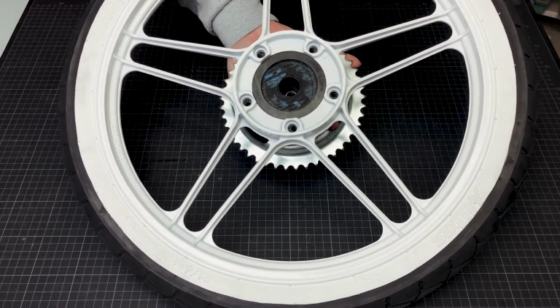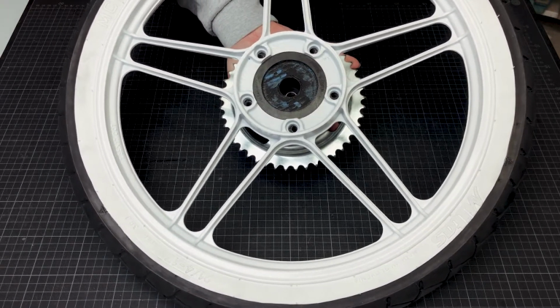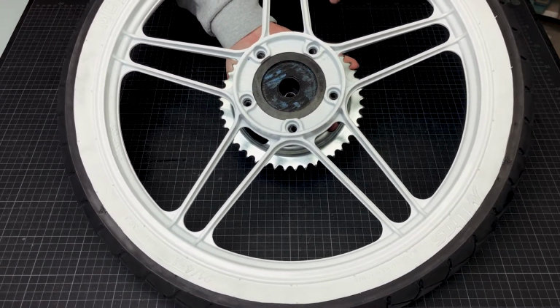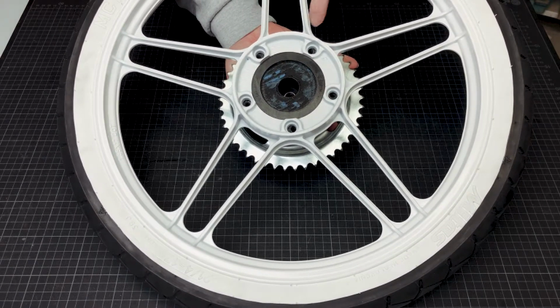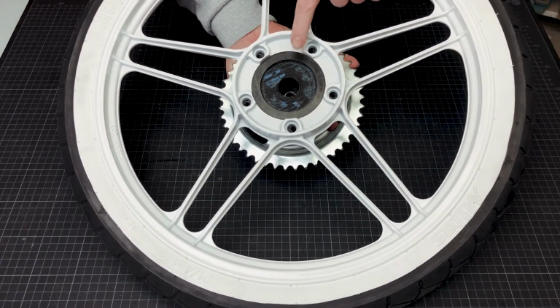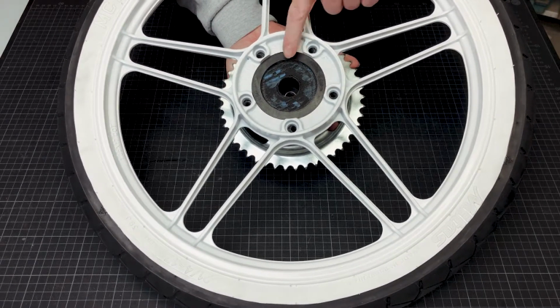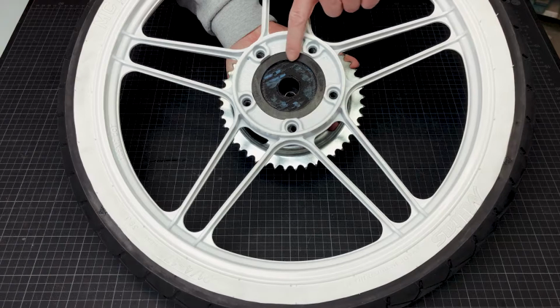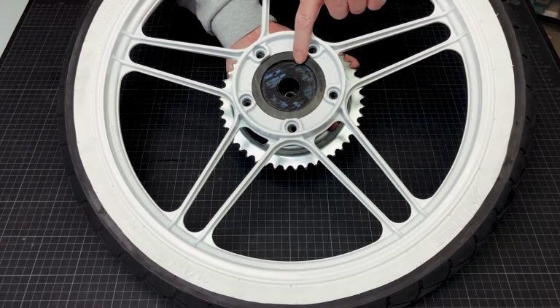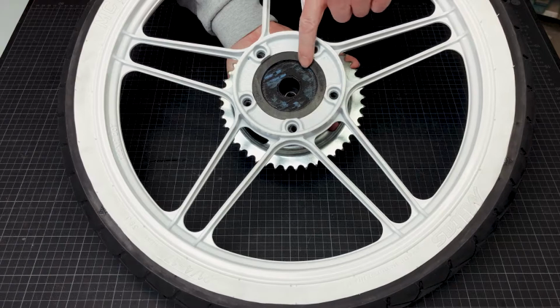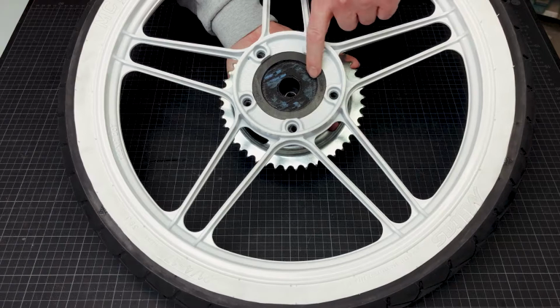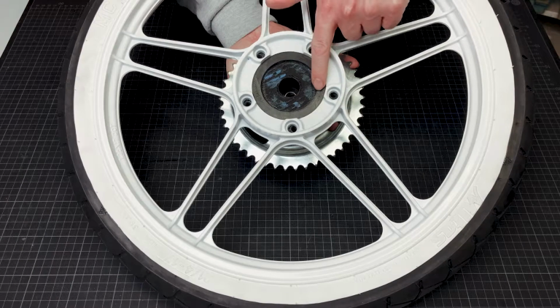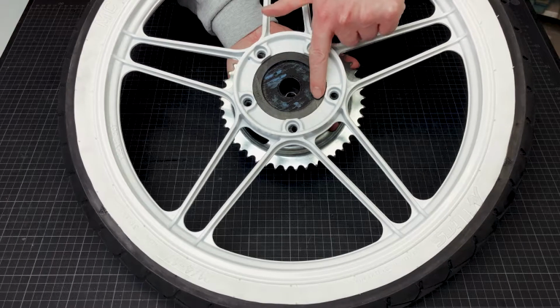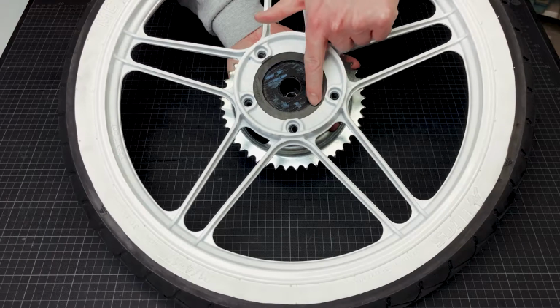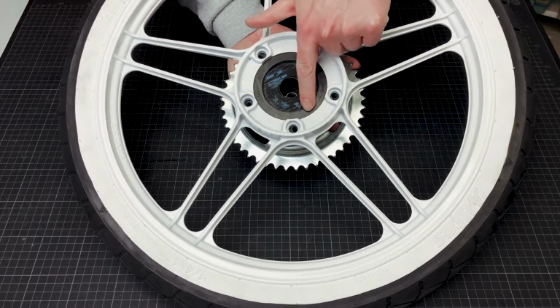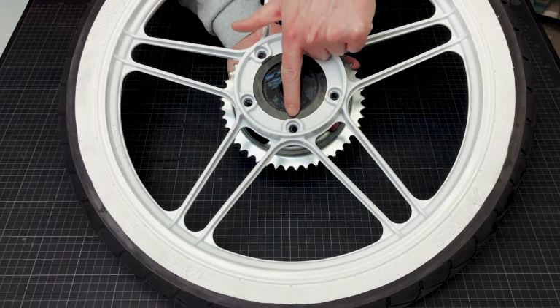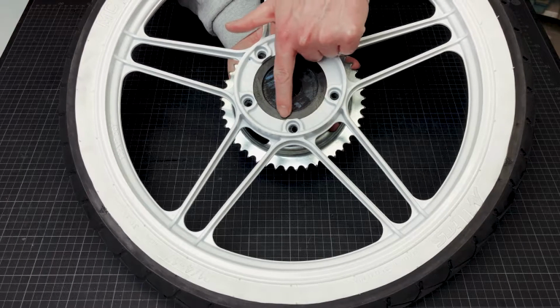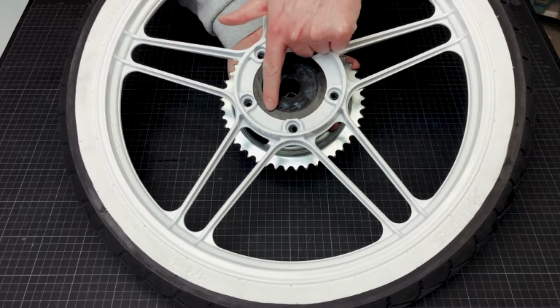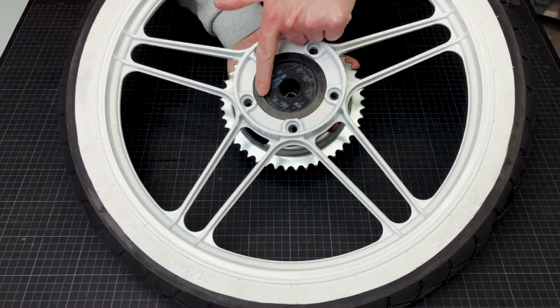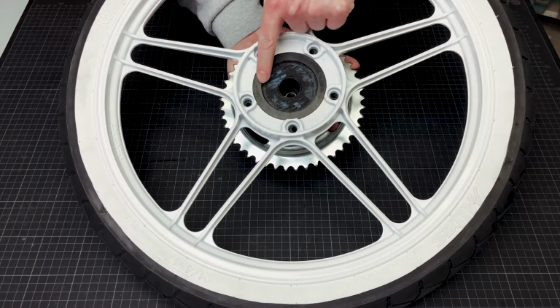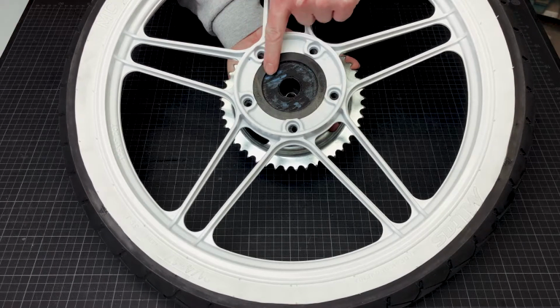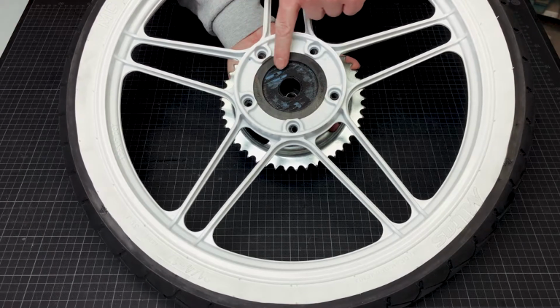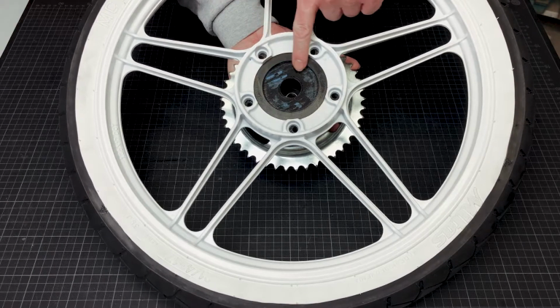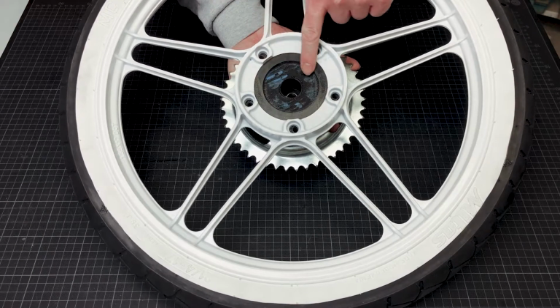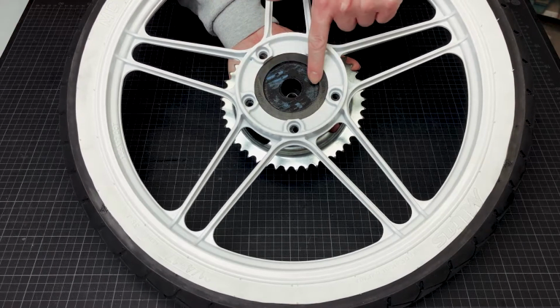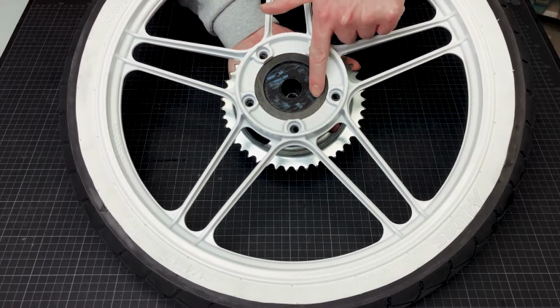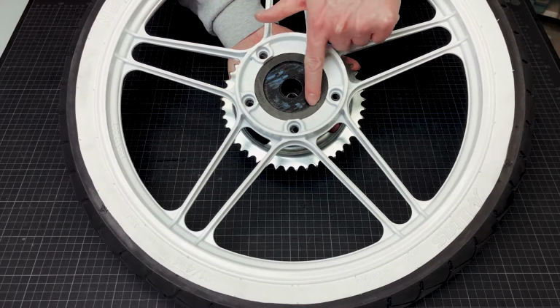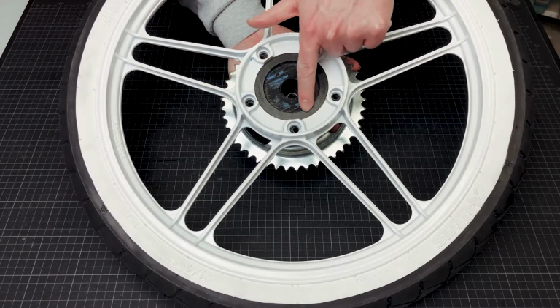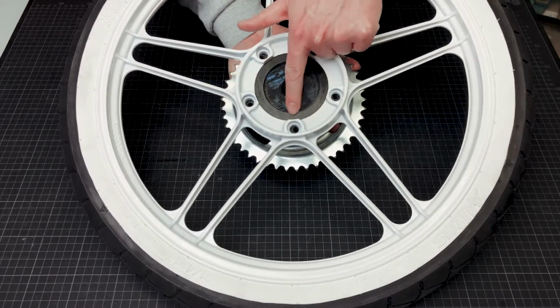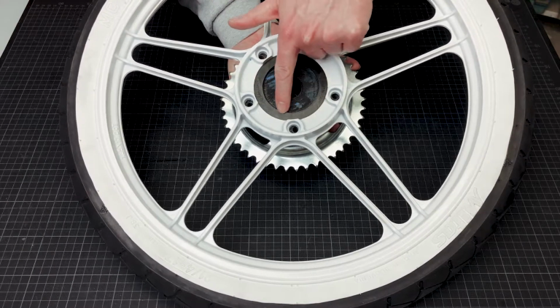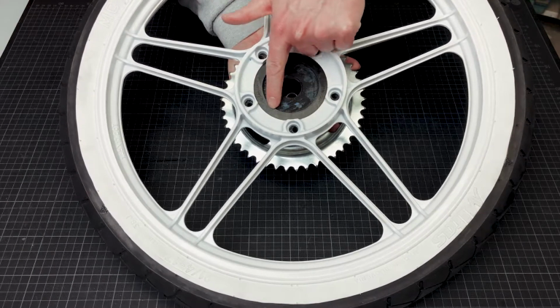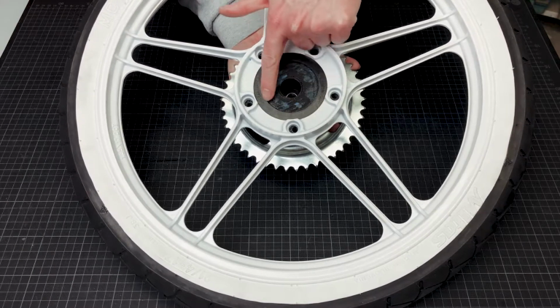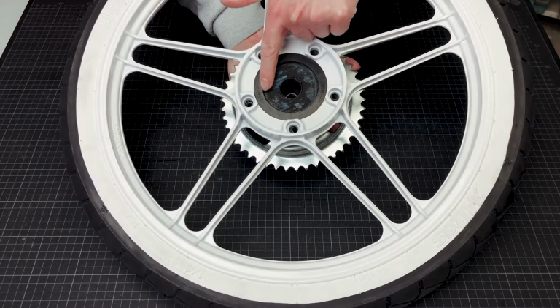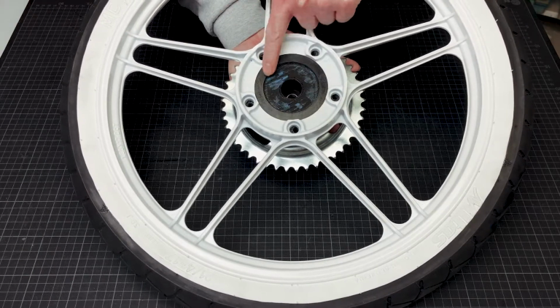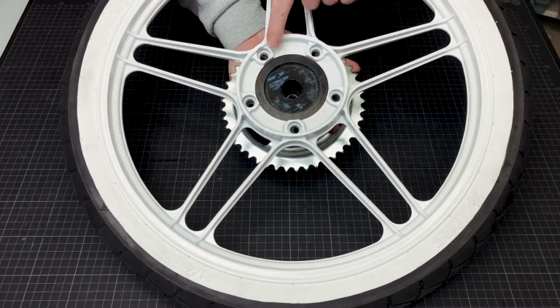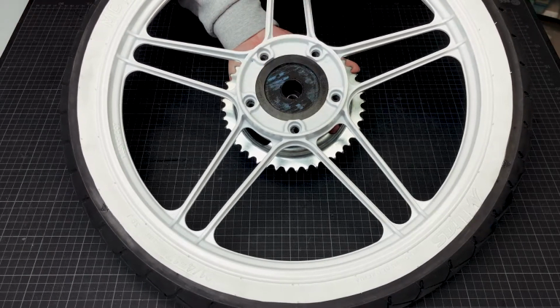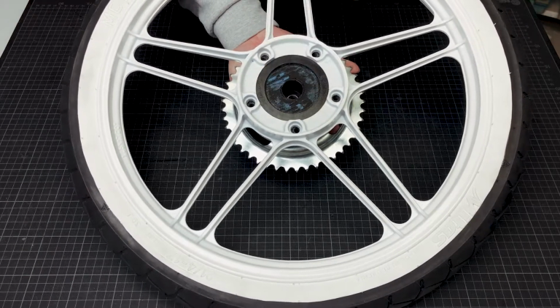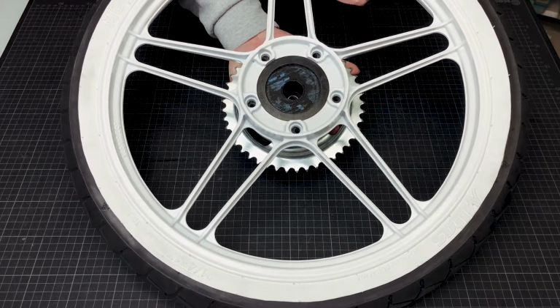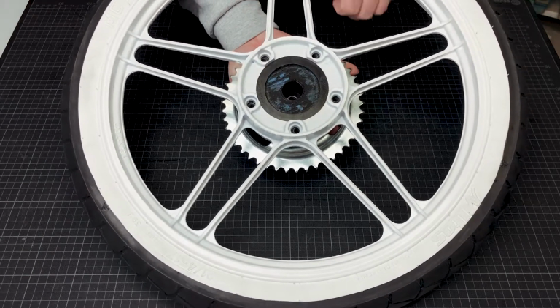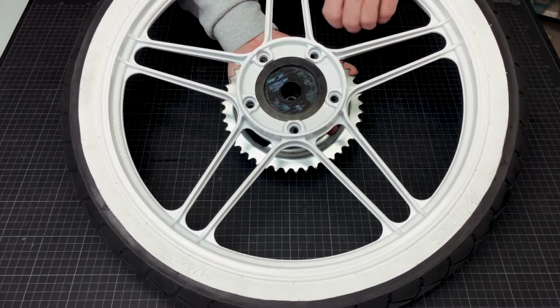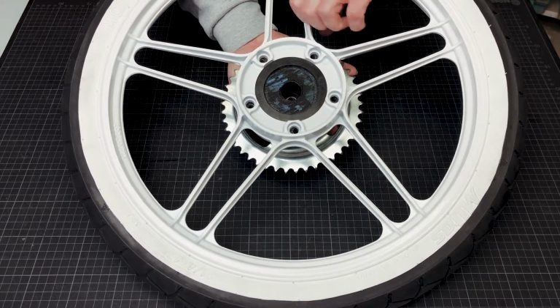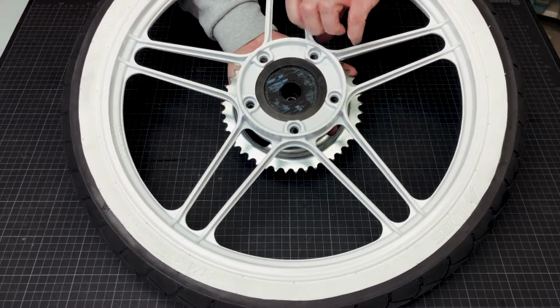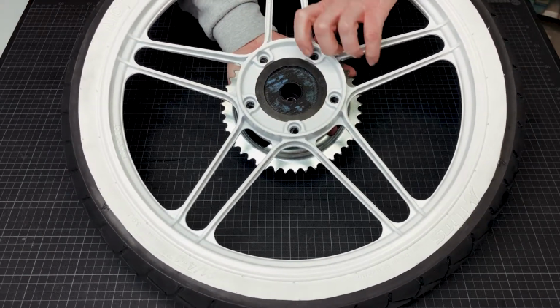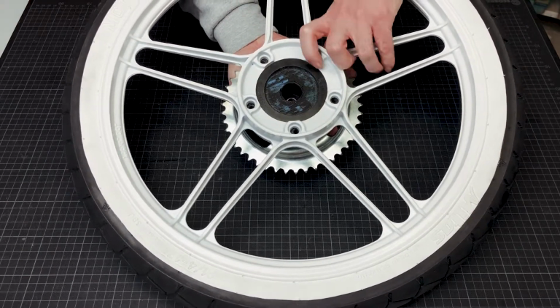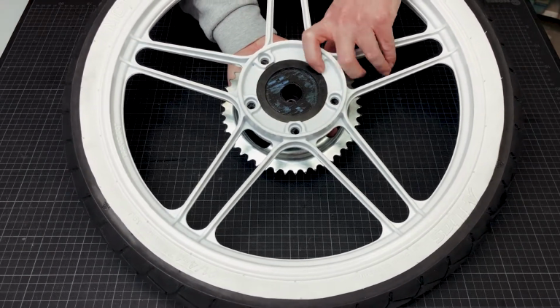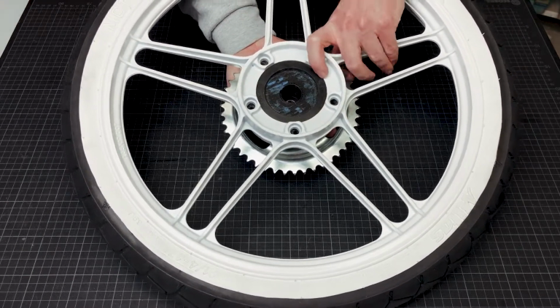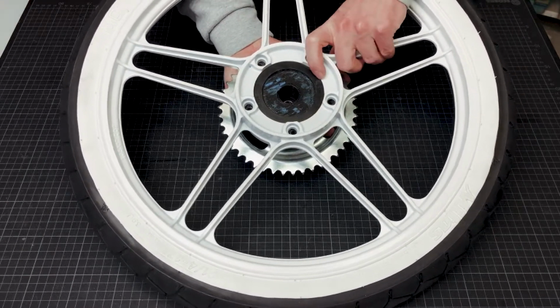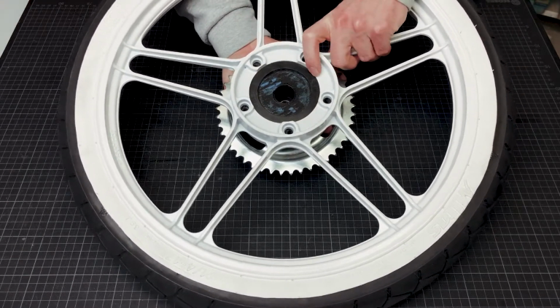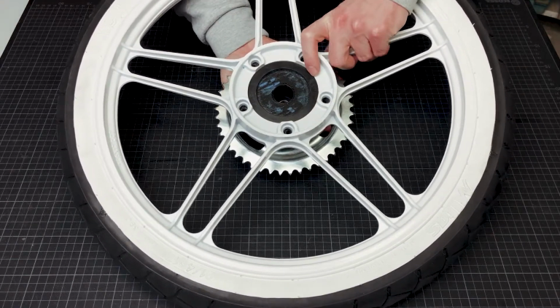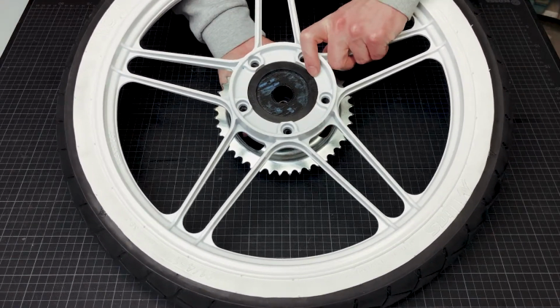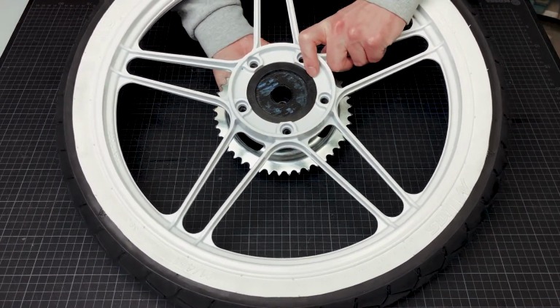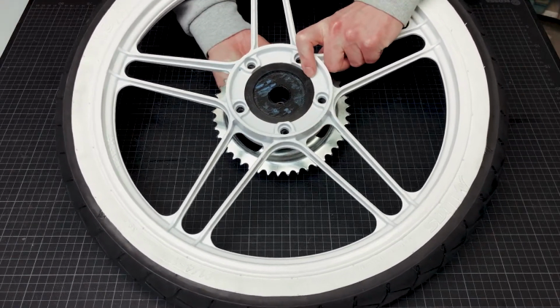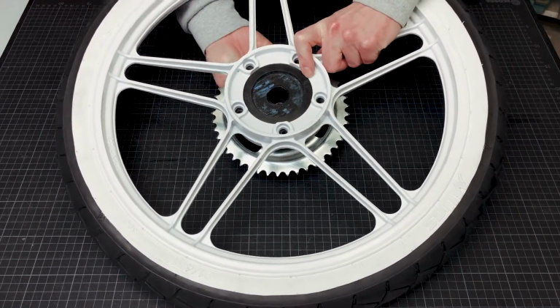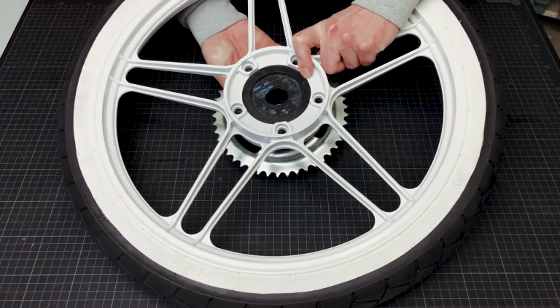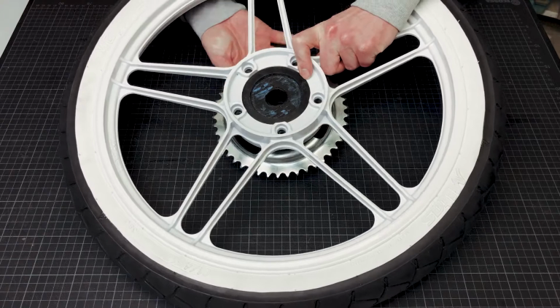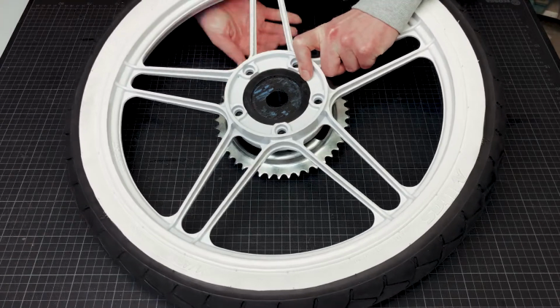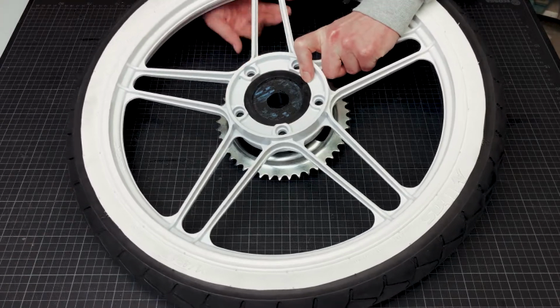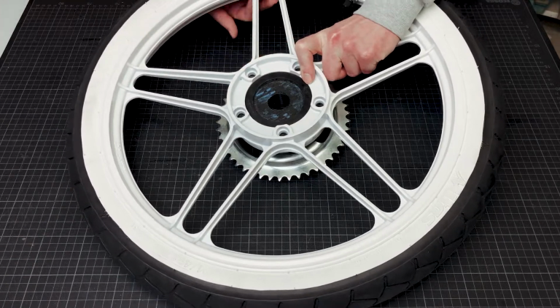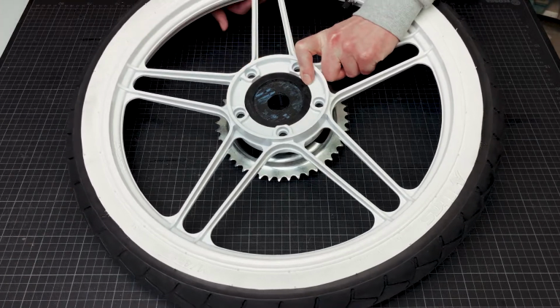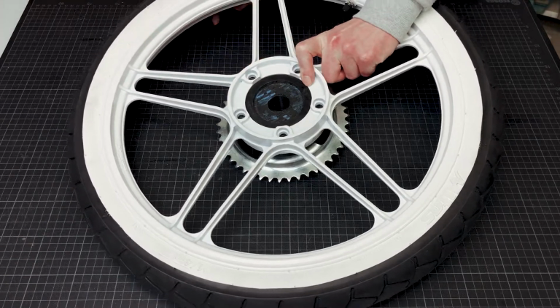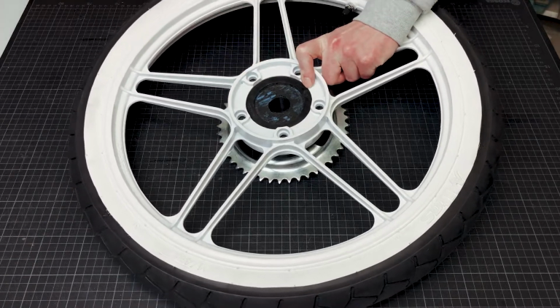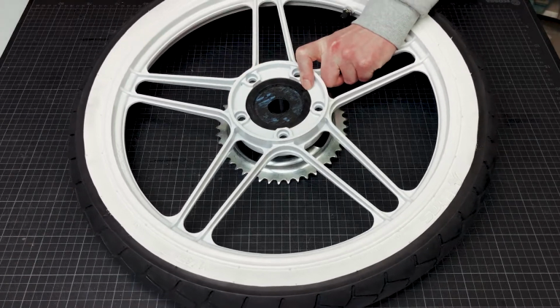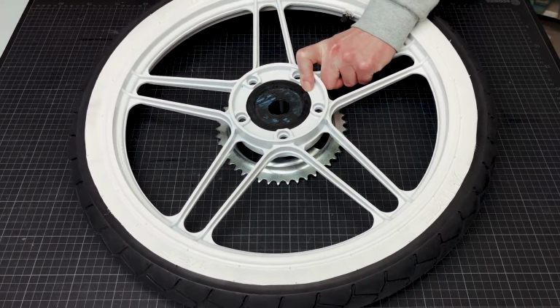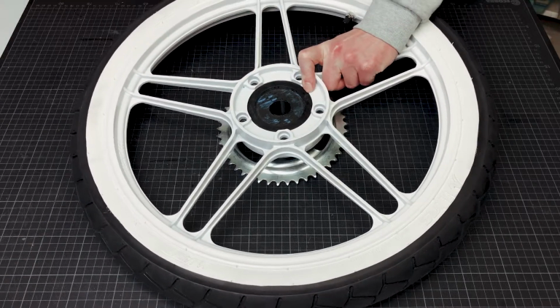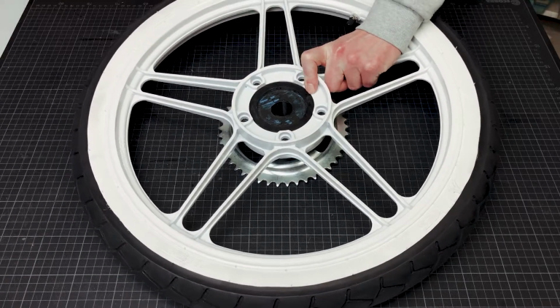The inner area is for alignment with part 2 of the wheel hub. But more on that in another episode.